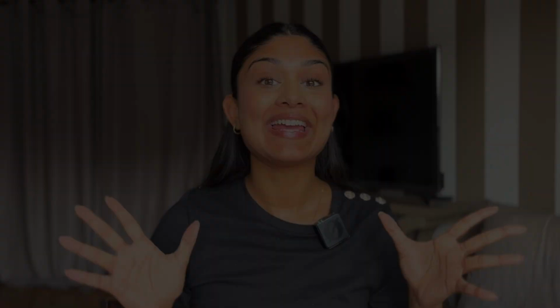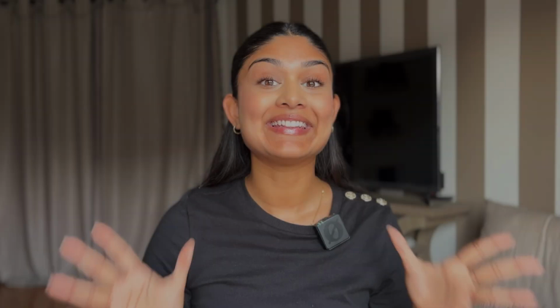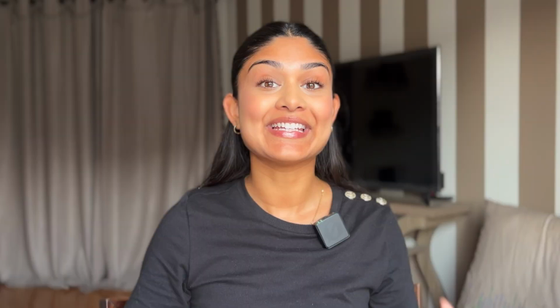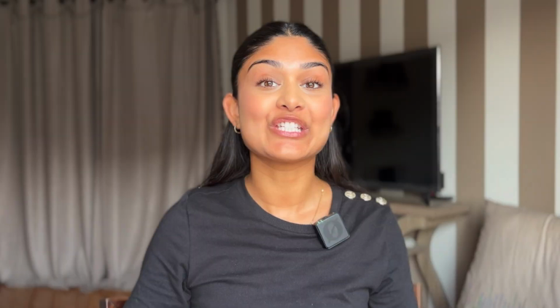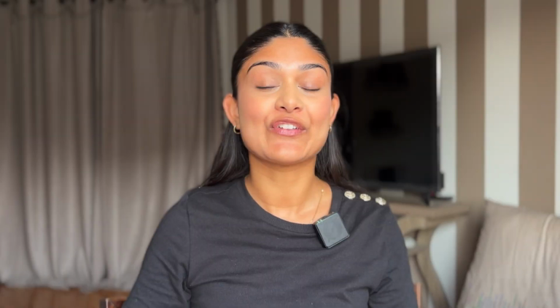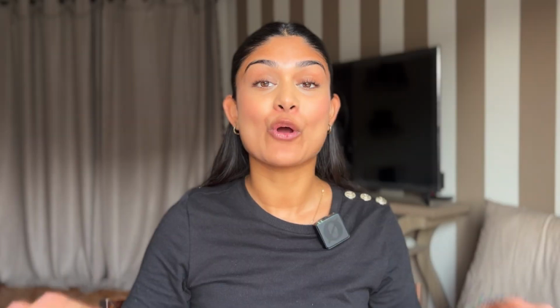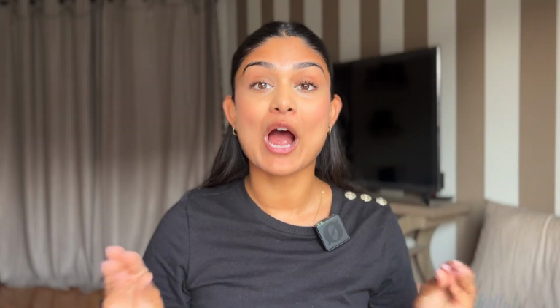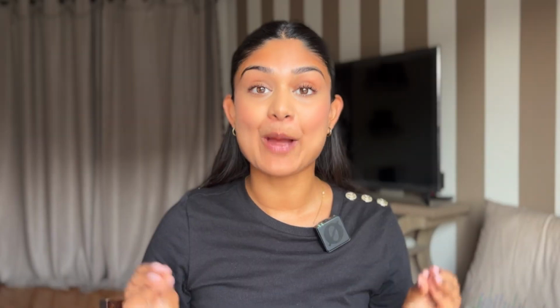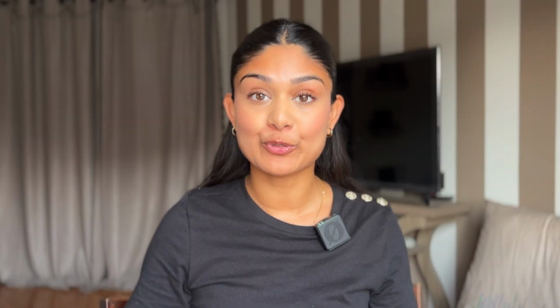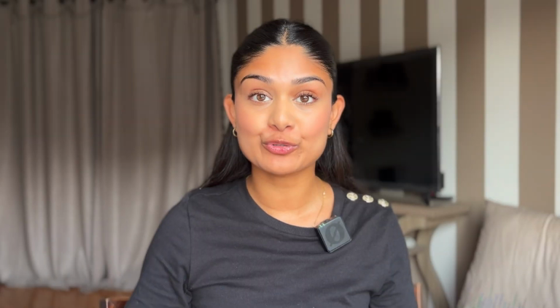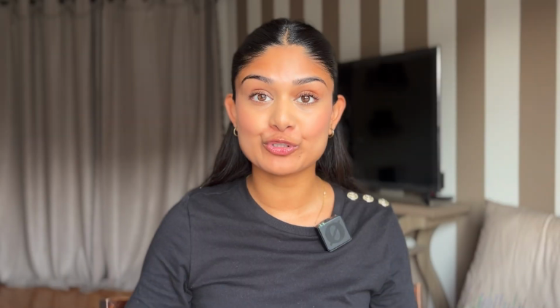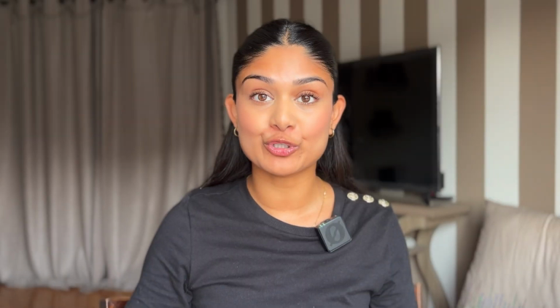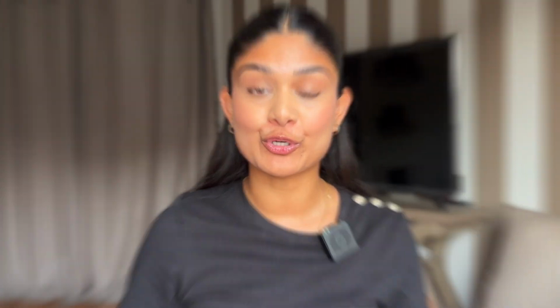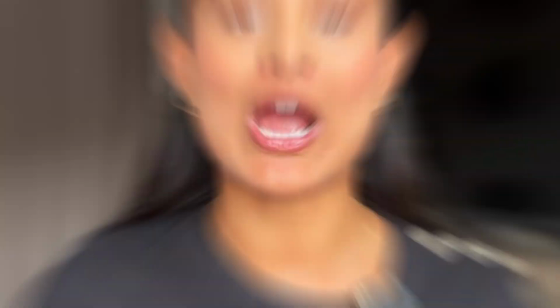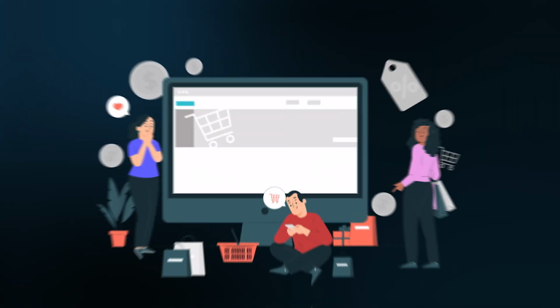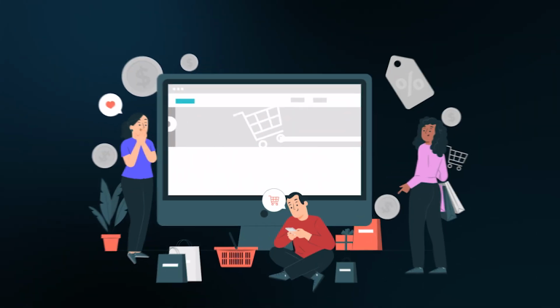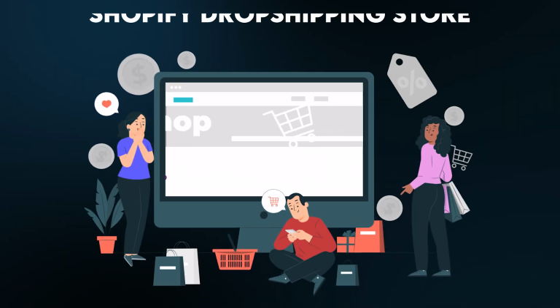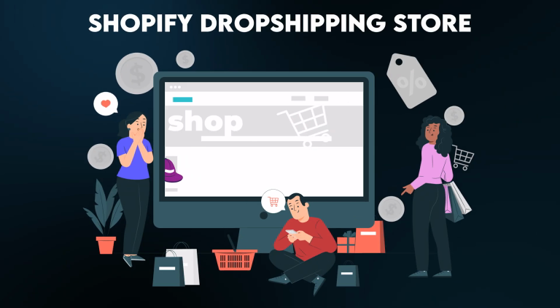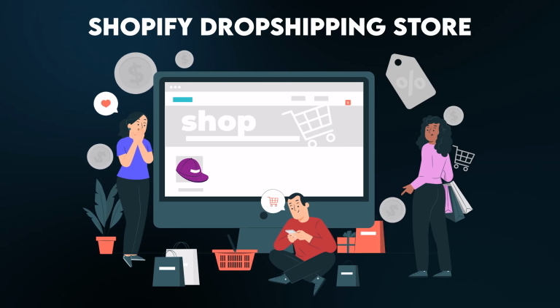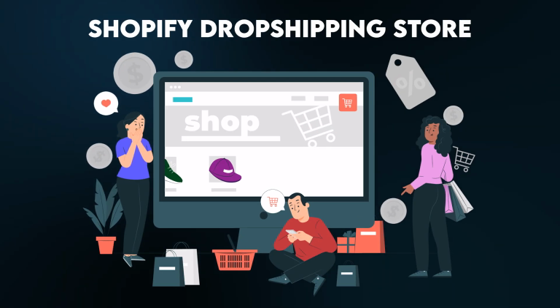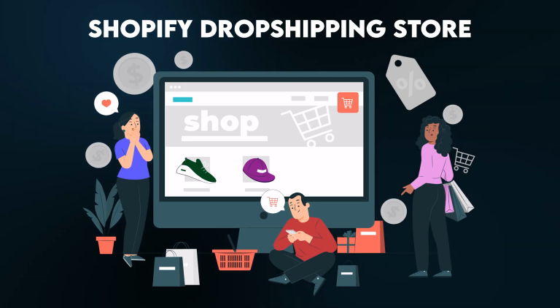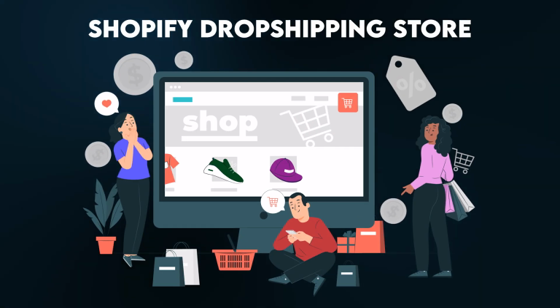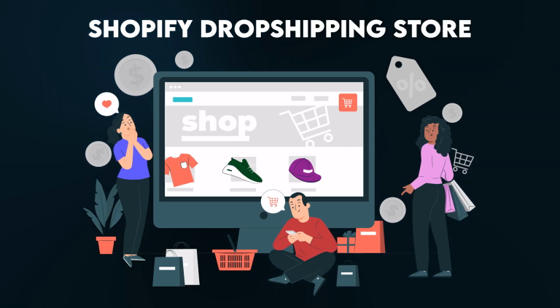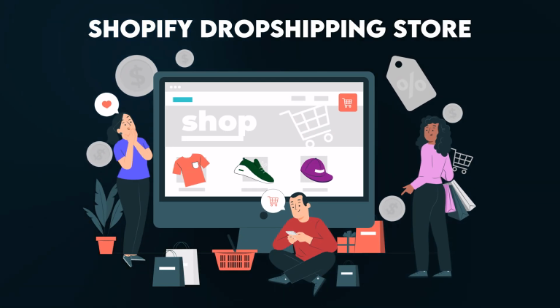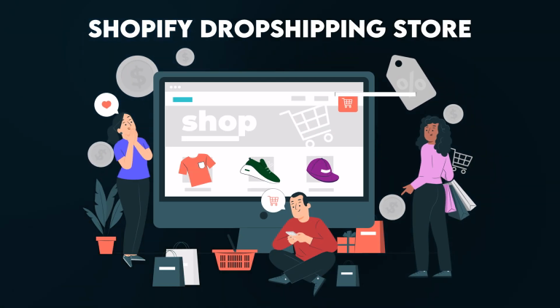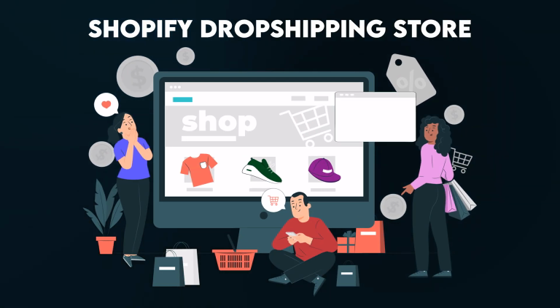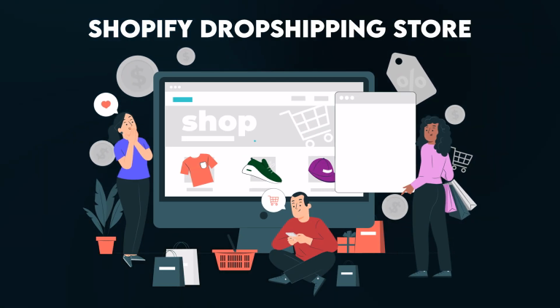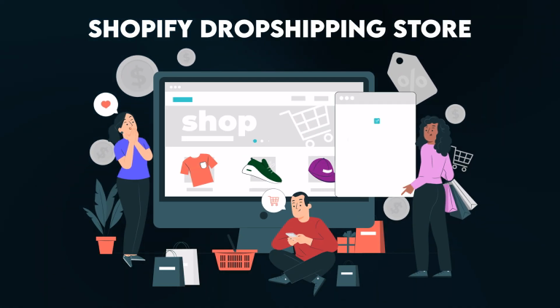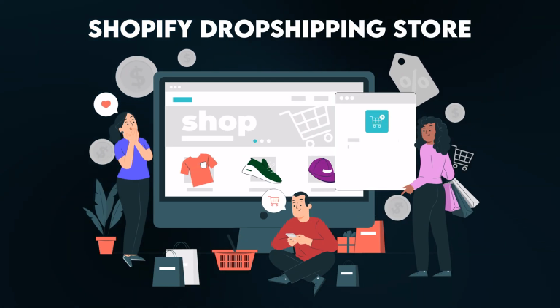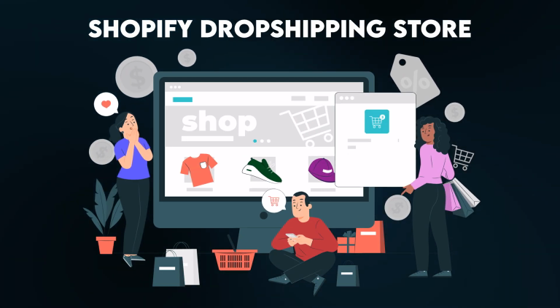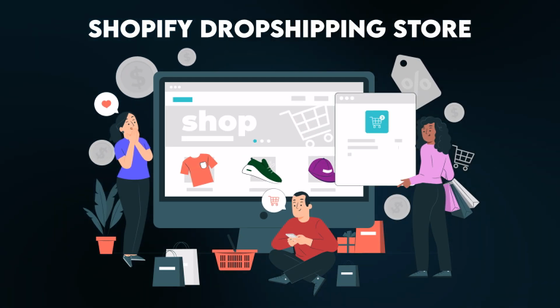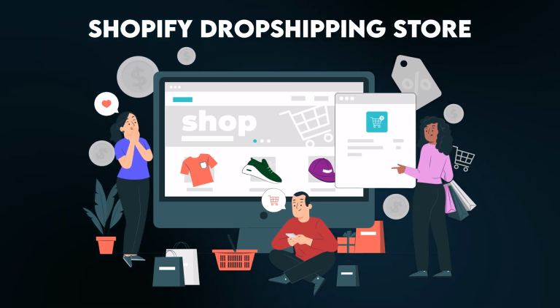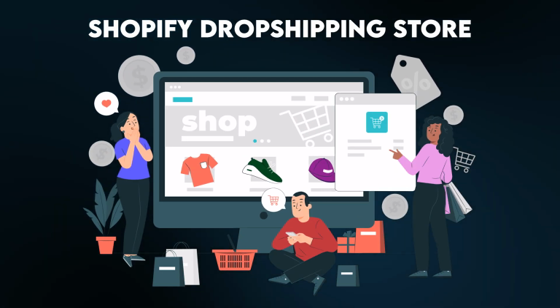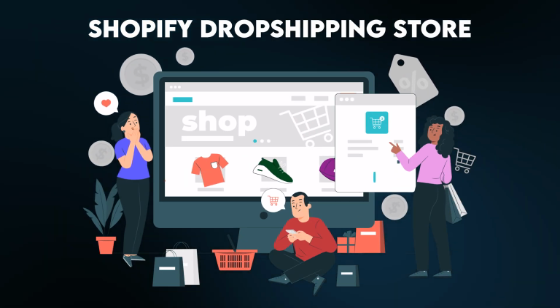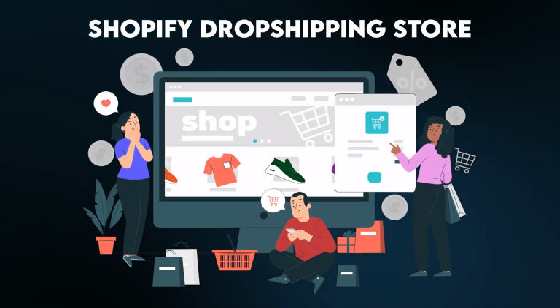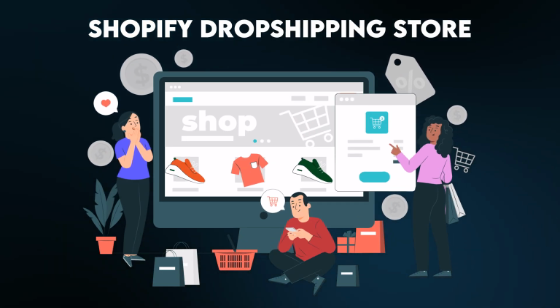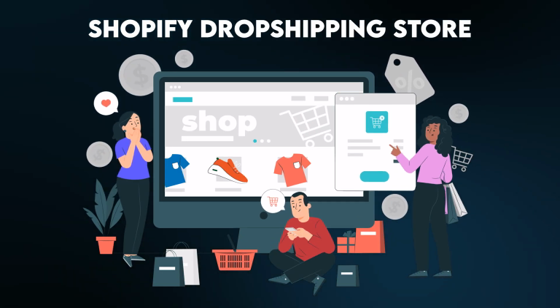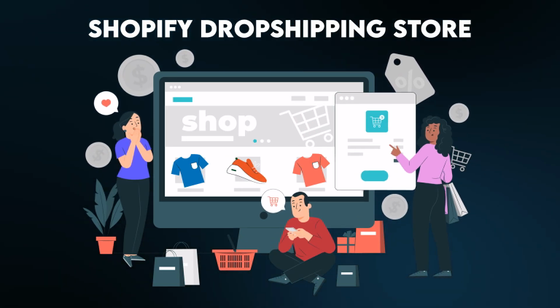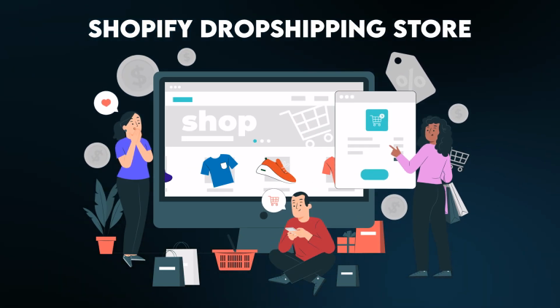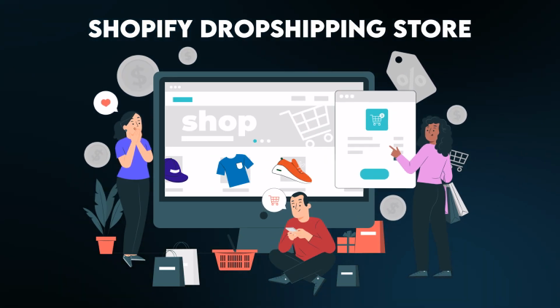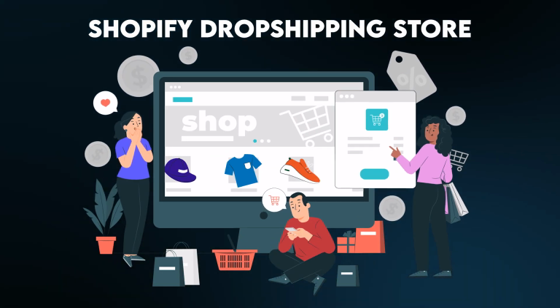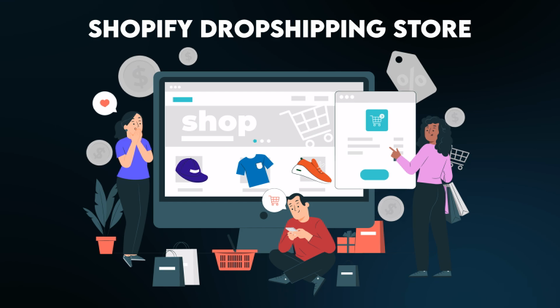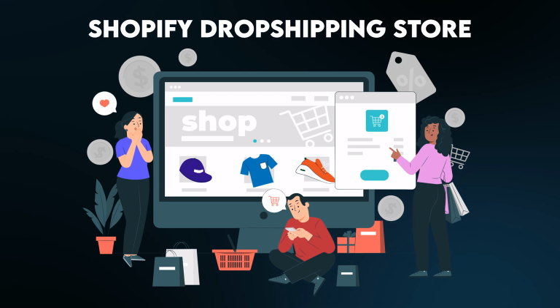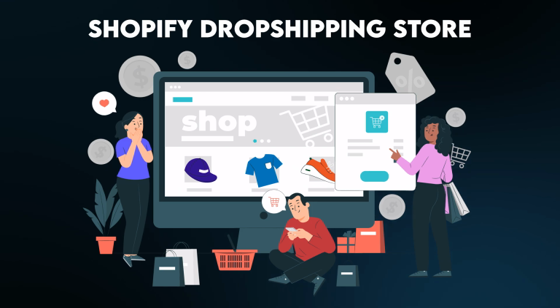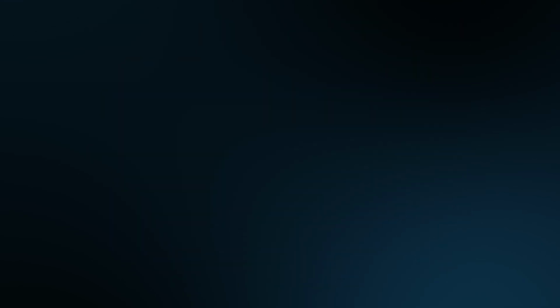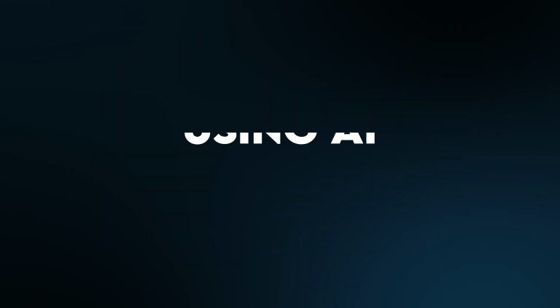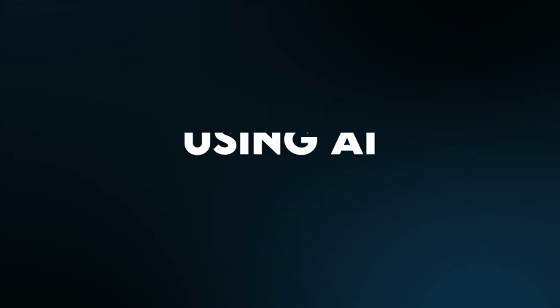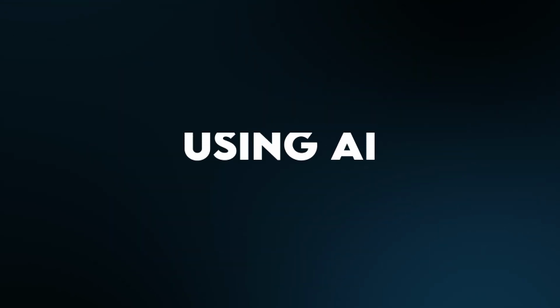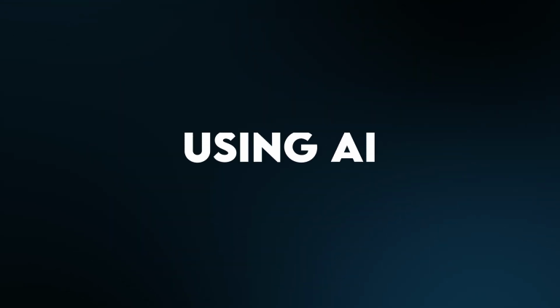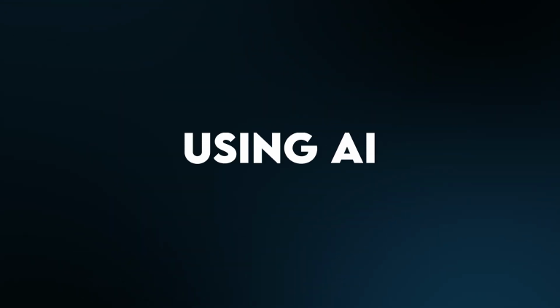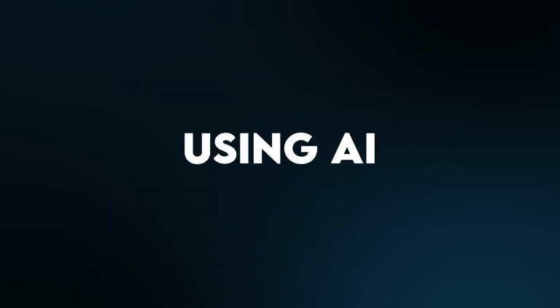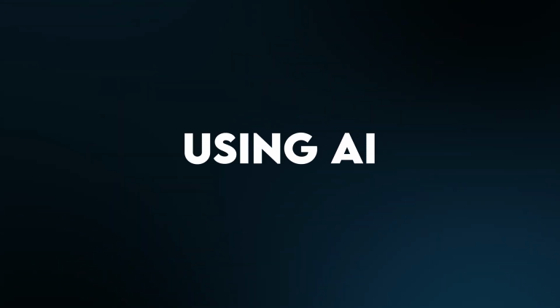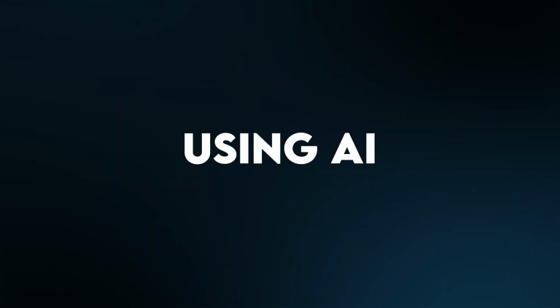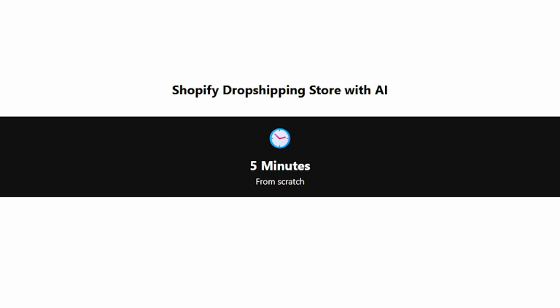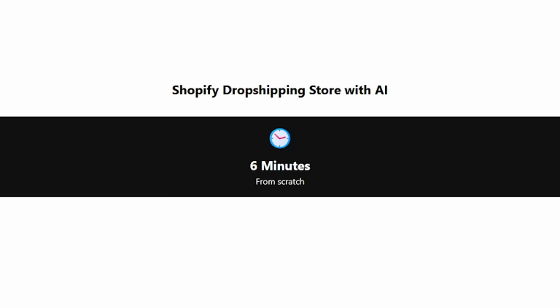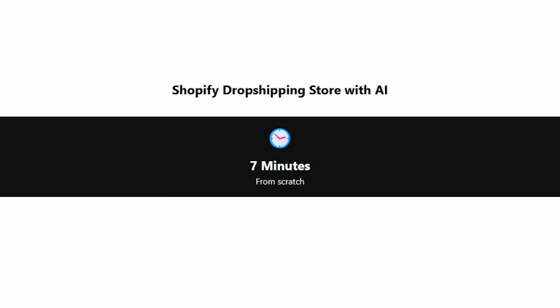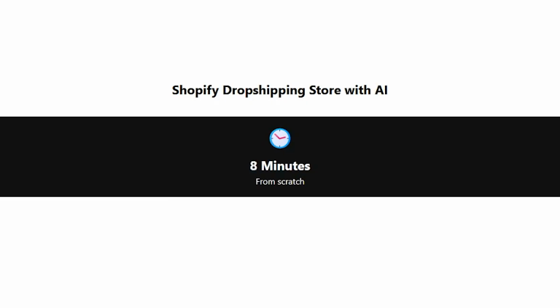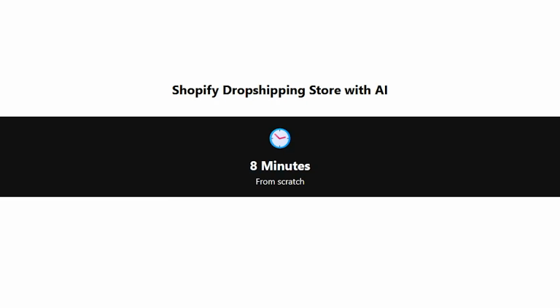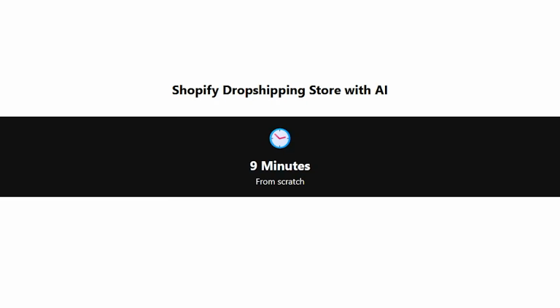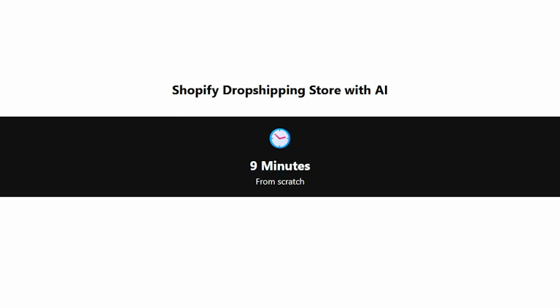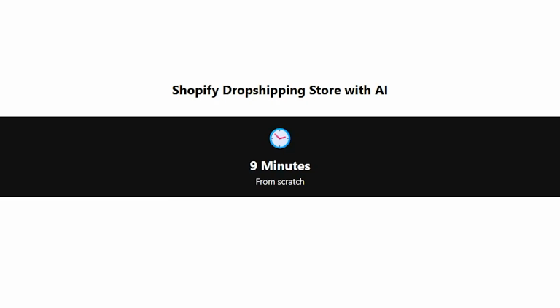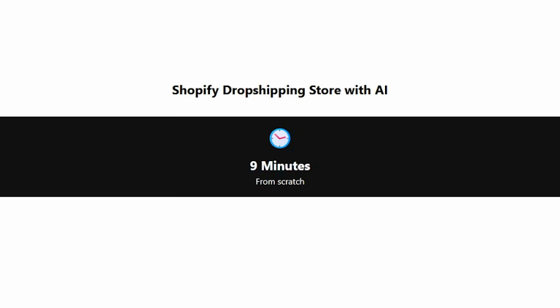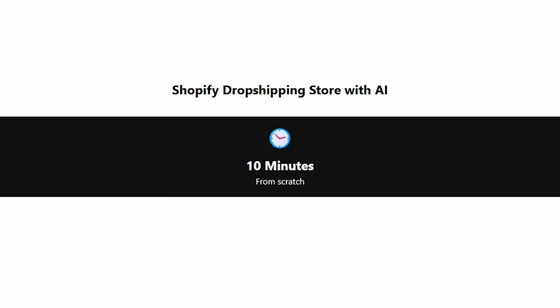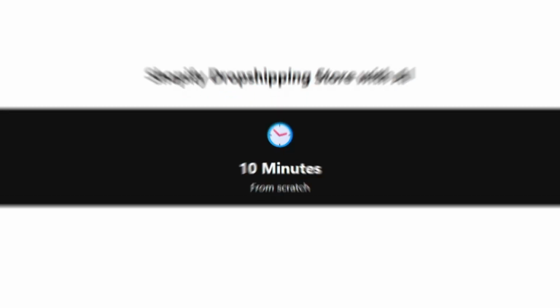In this video, I'm going to show you how you can build a complete Shopify dropshipping store using AI in just 10 minutes.